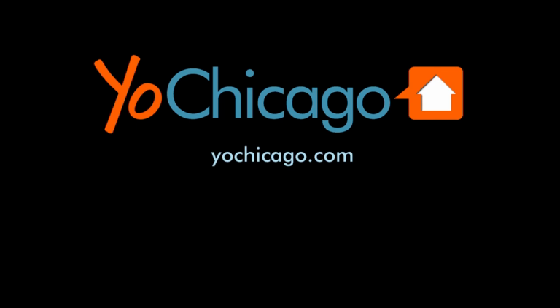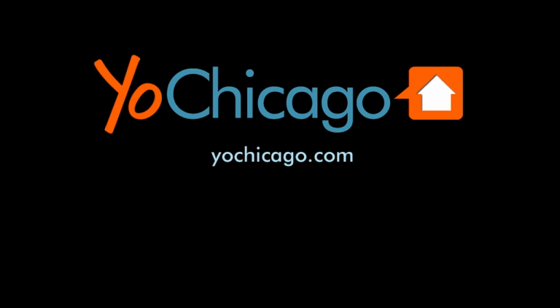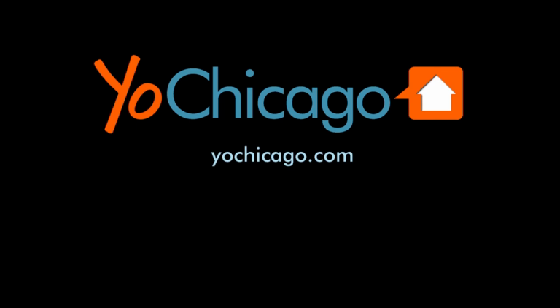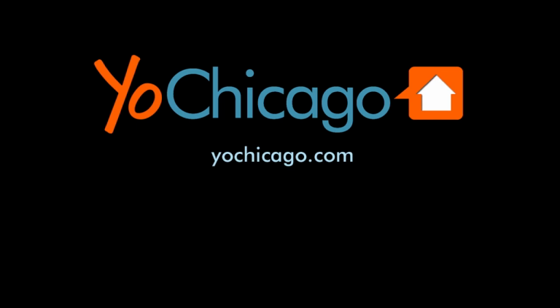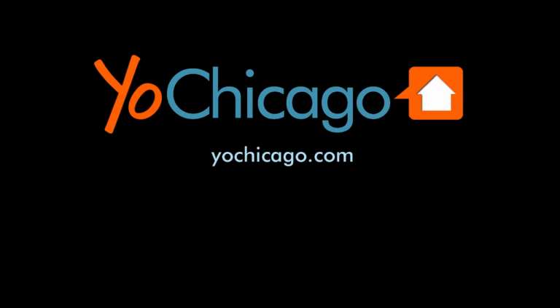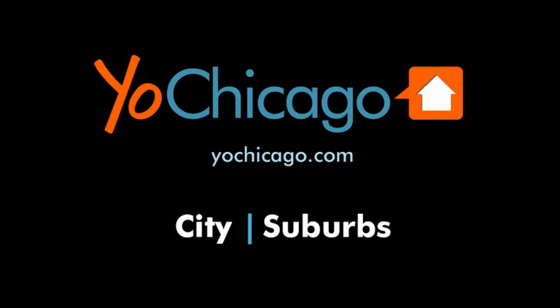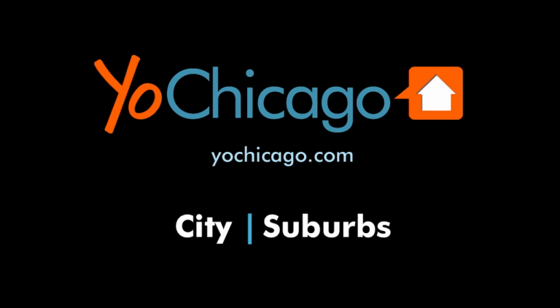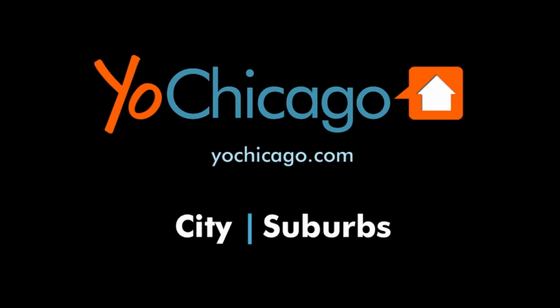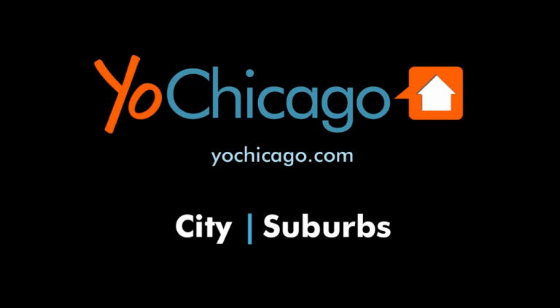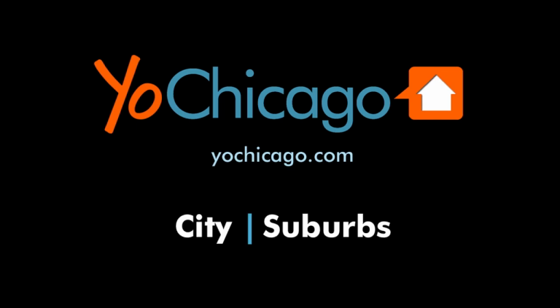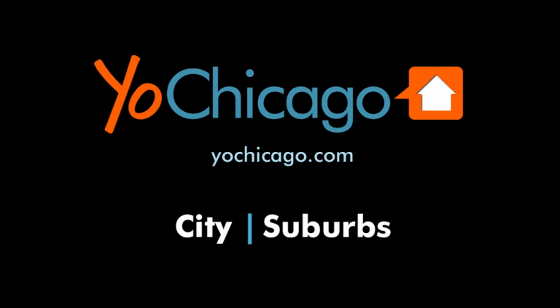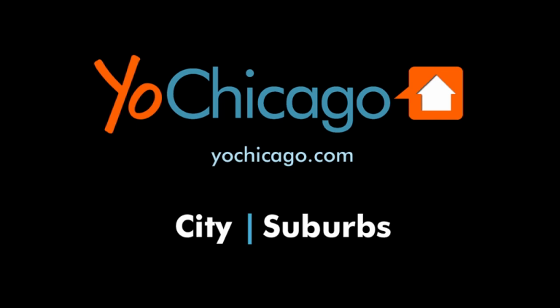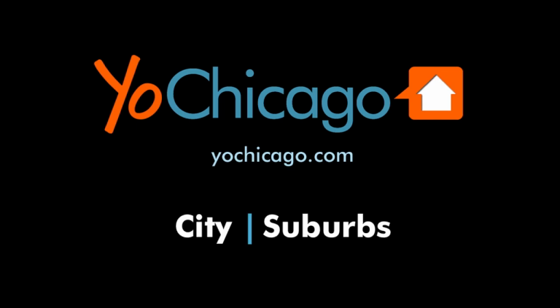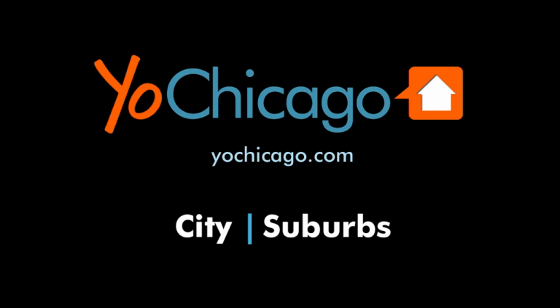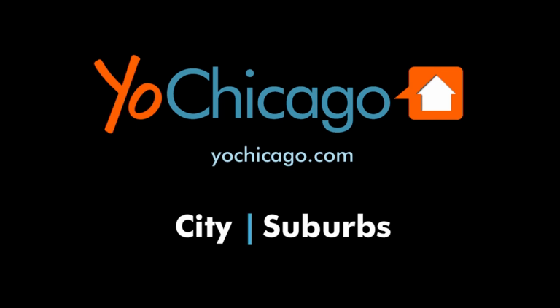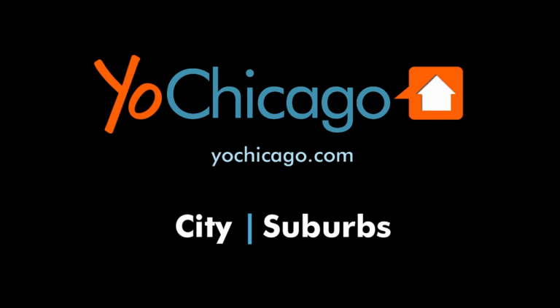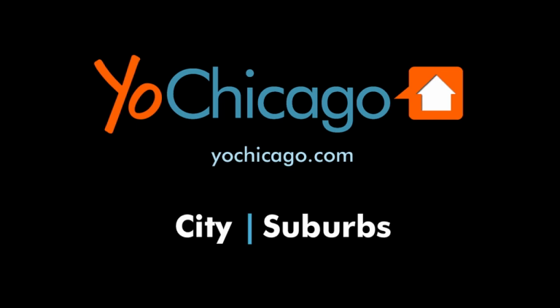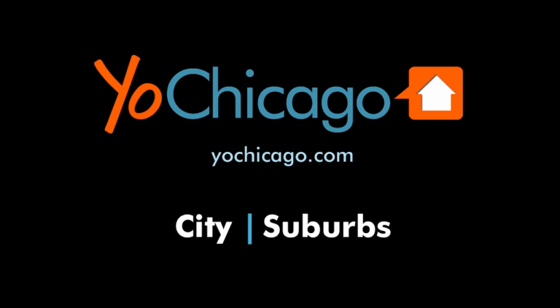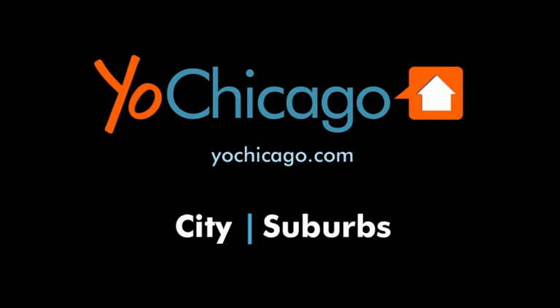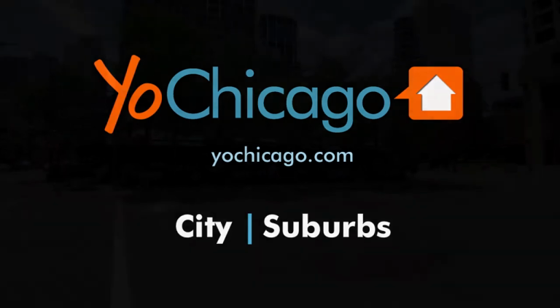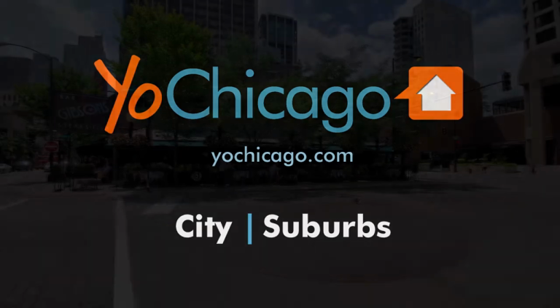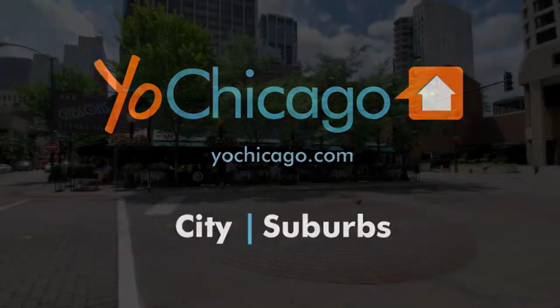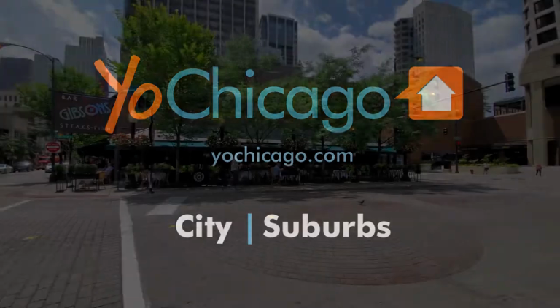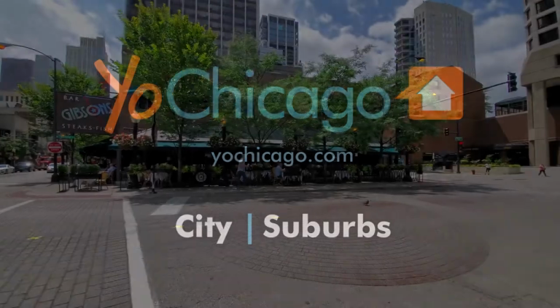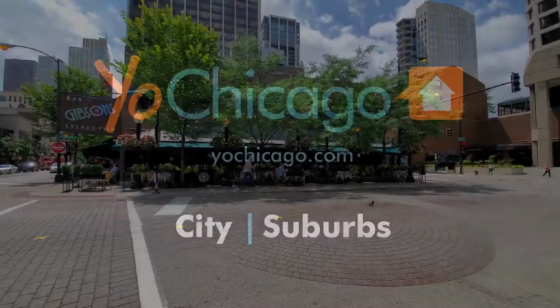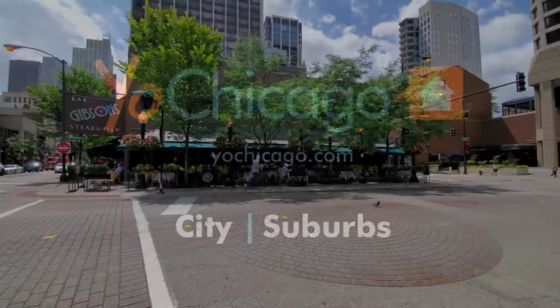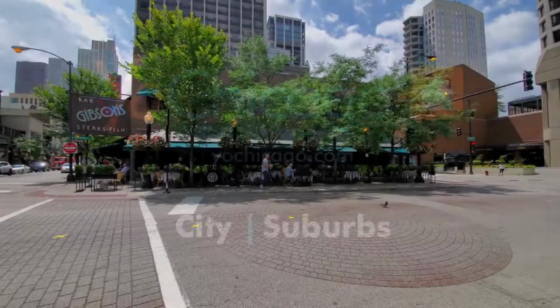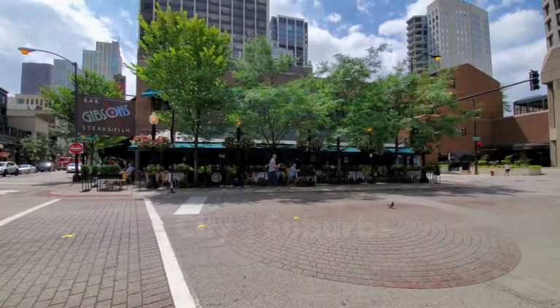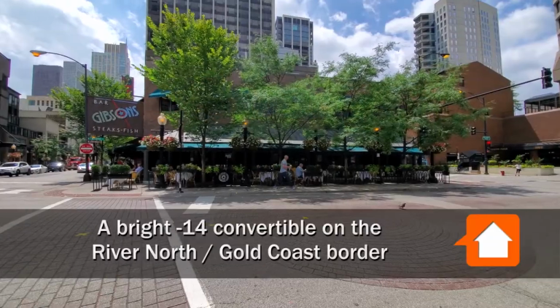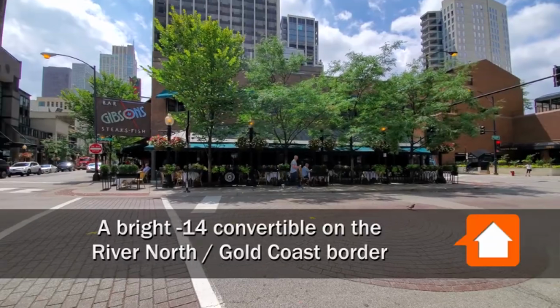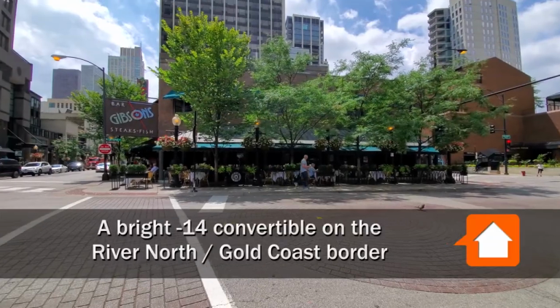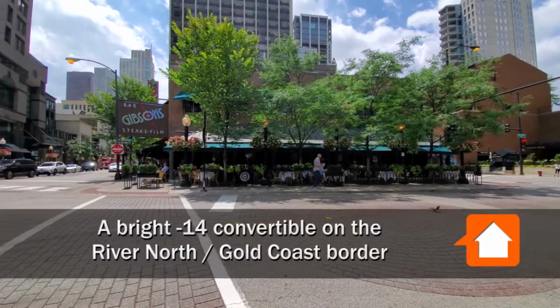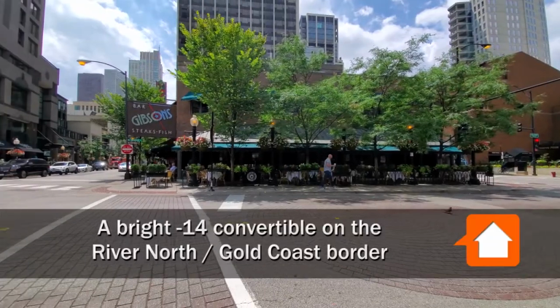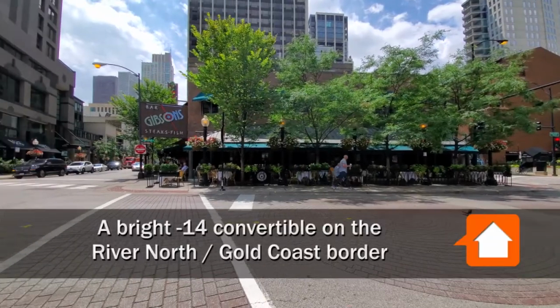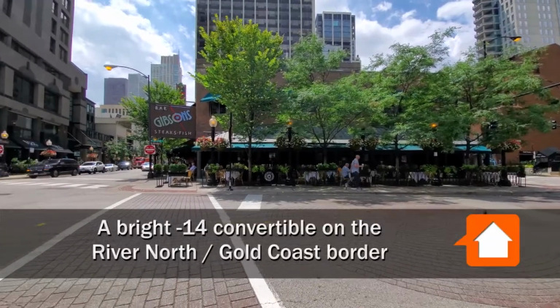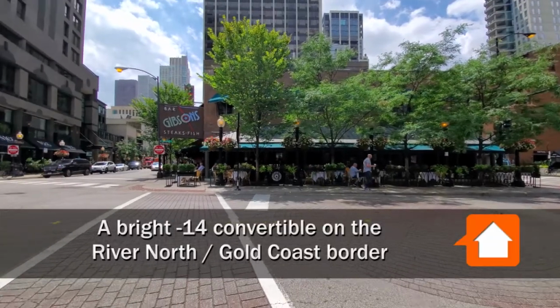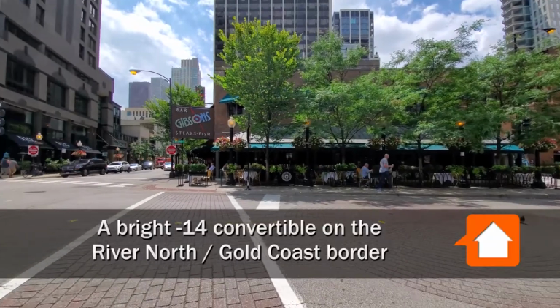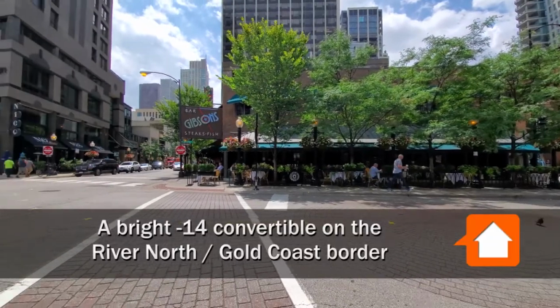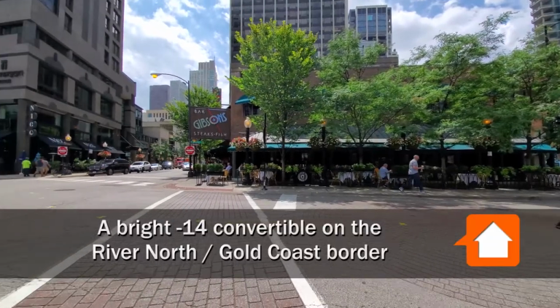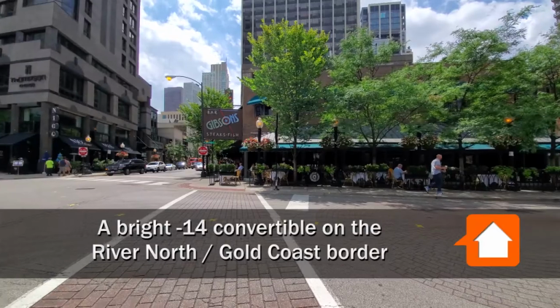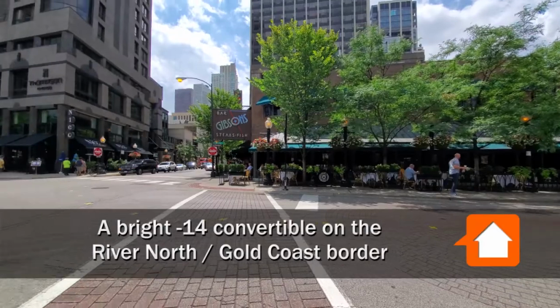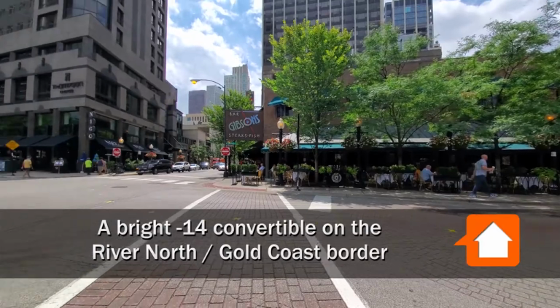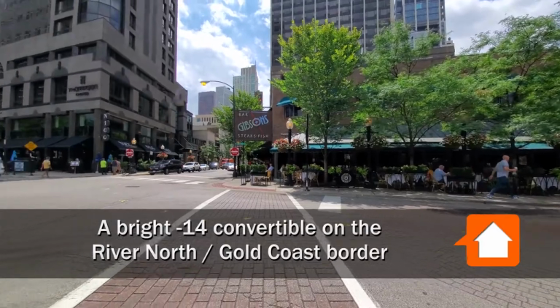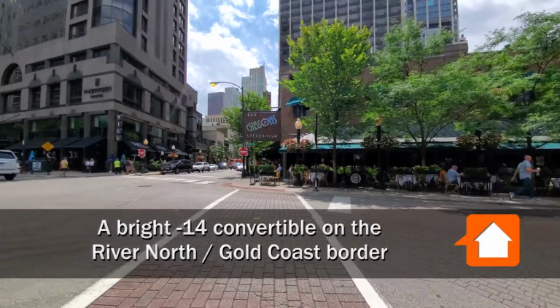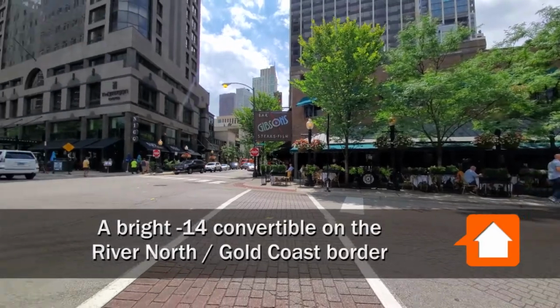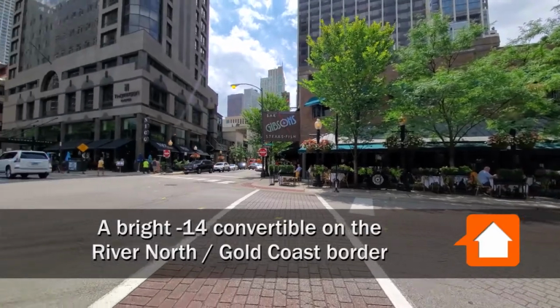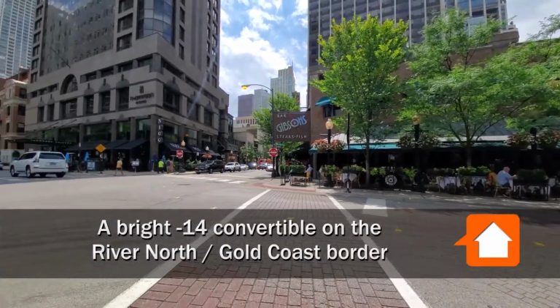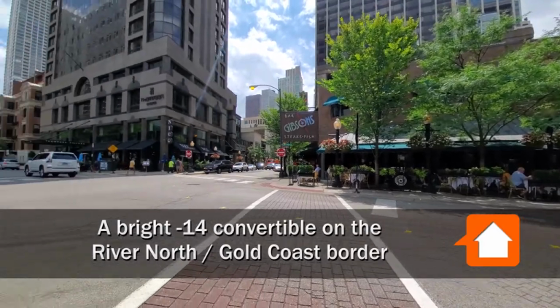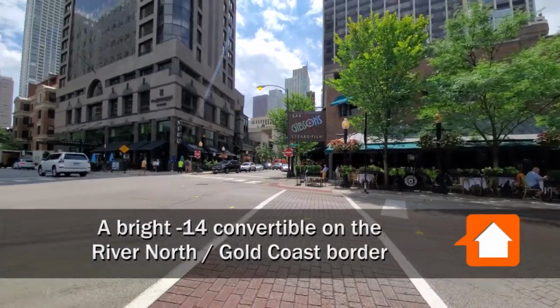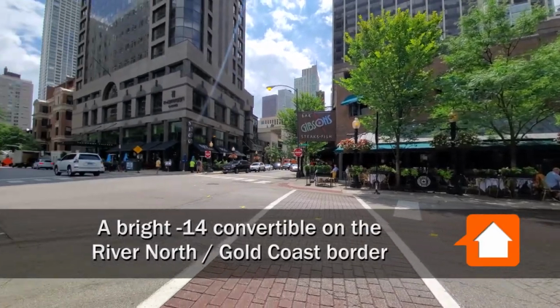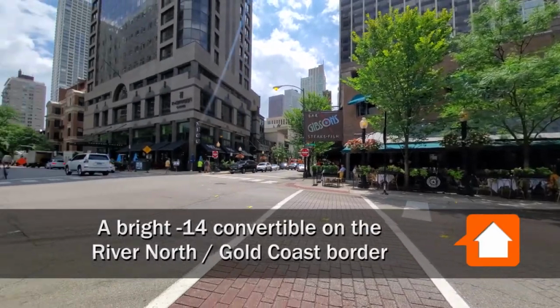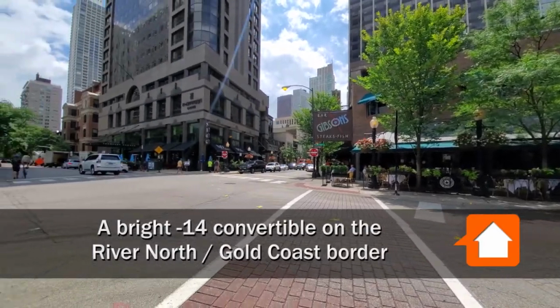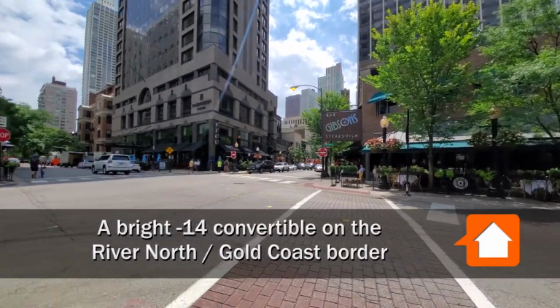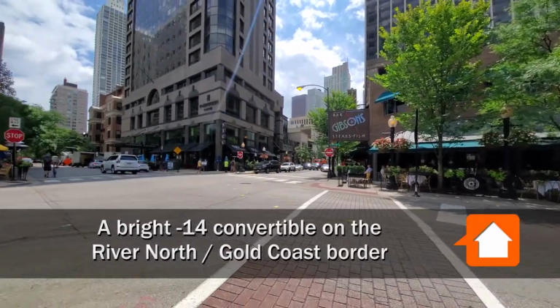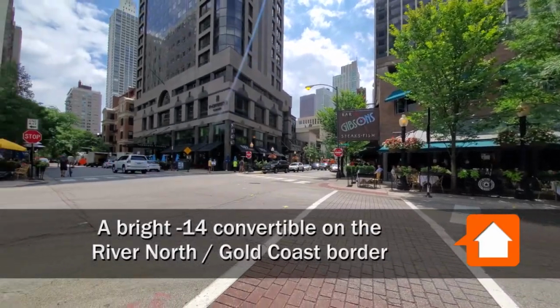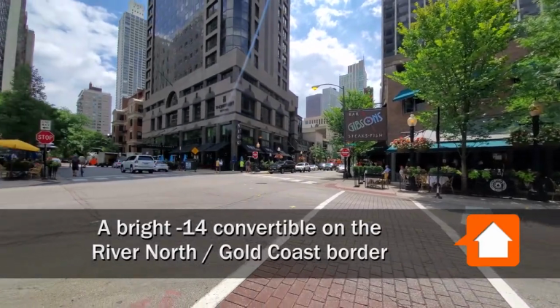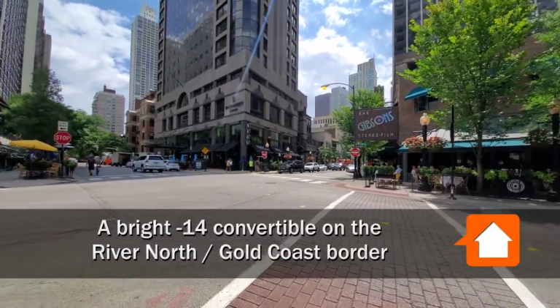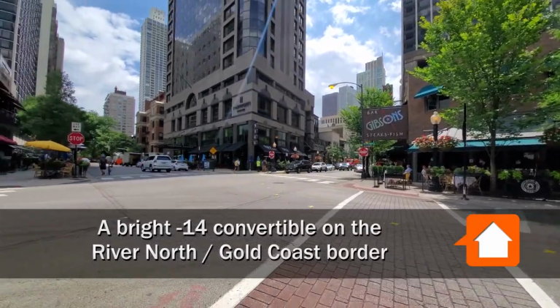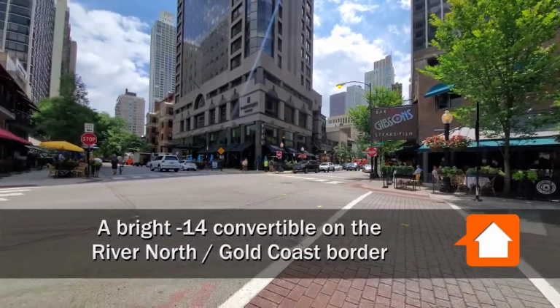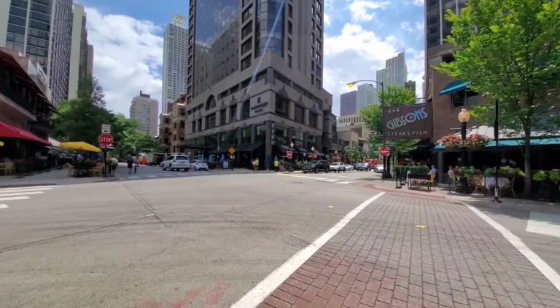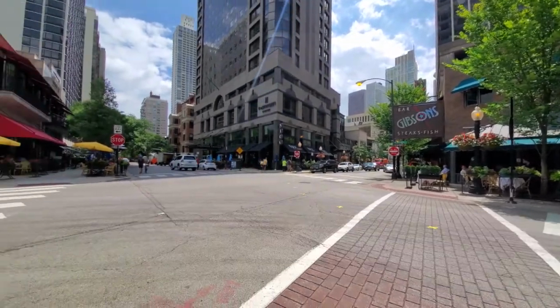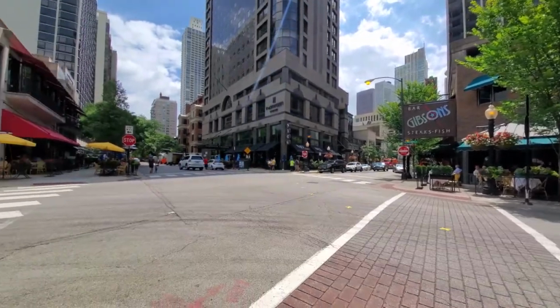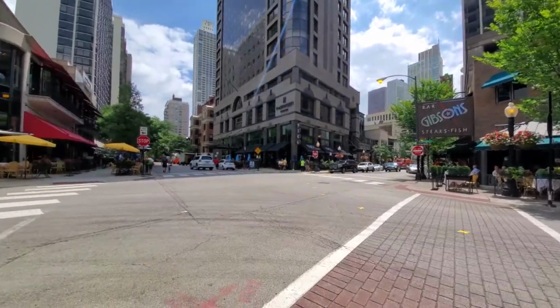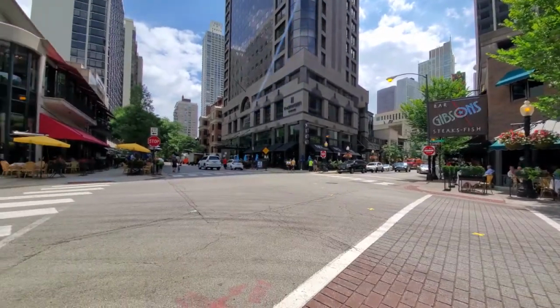This is Joe from Yoshicago.com. I'm at Mariano Park in the Gold Coast neighborhood, steps from the River North neighborhood.